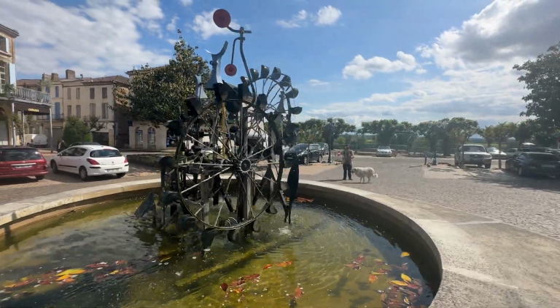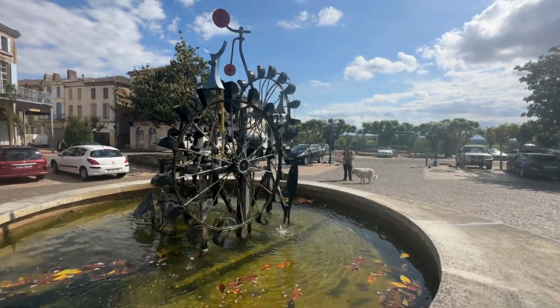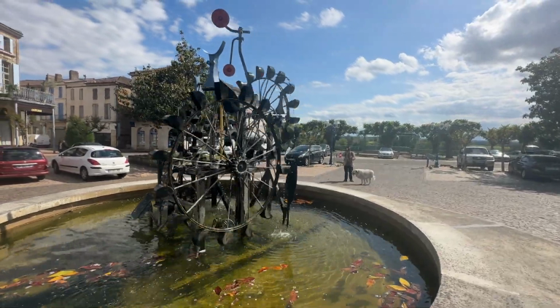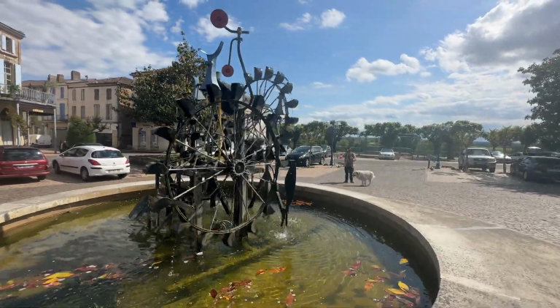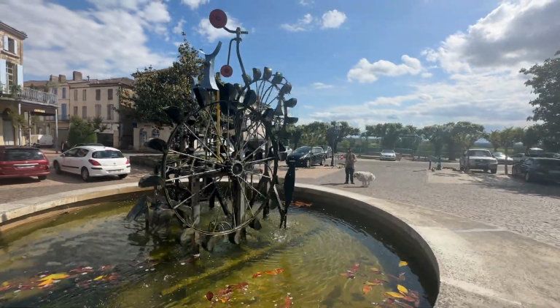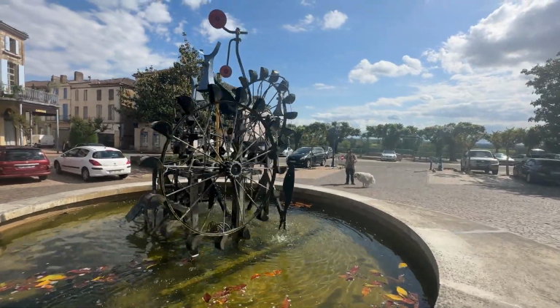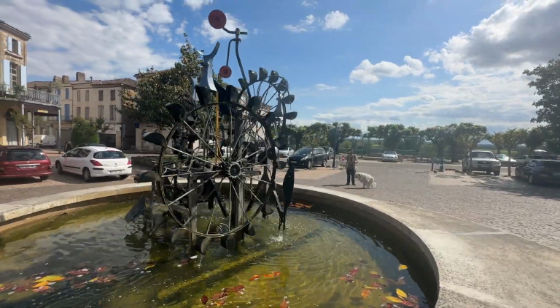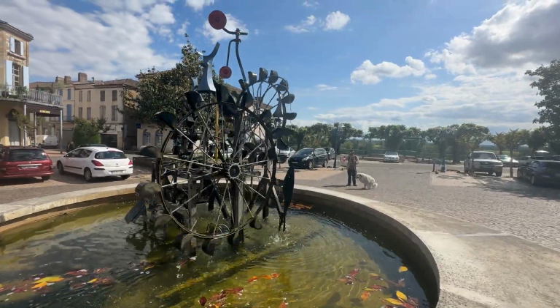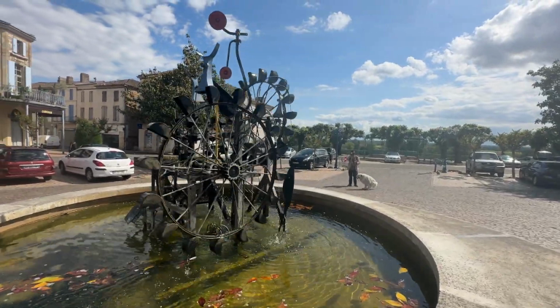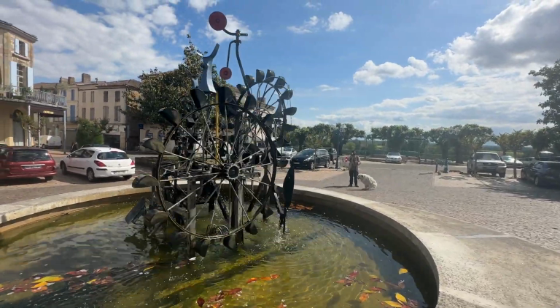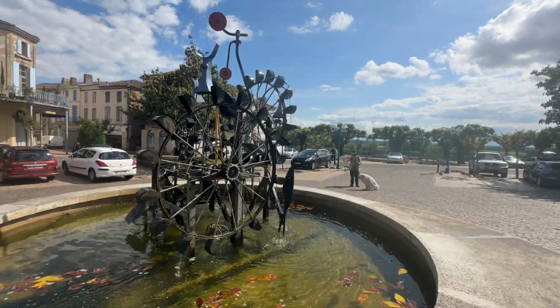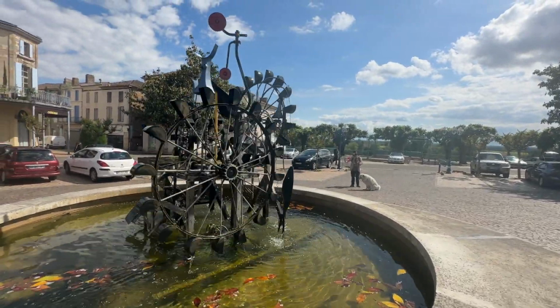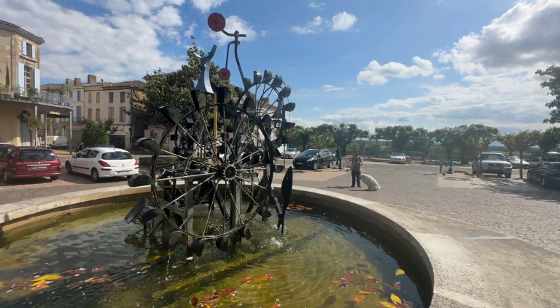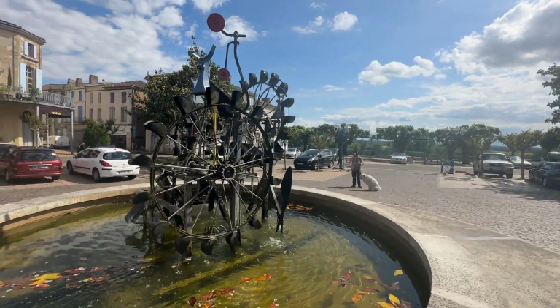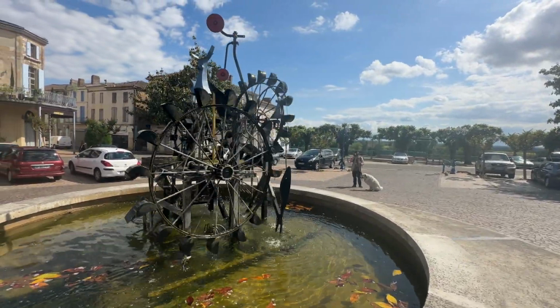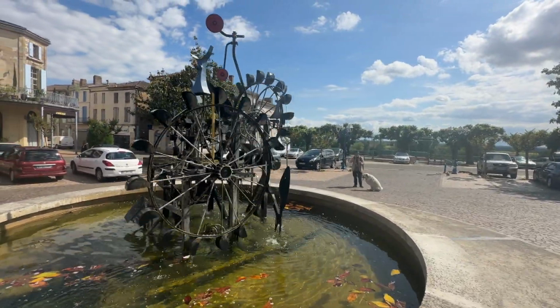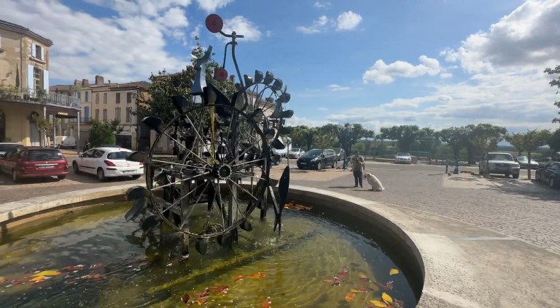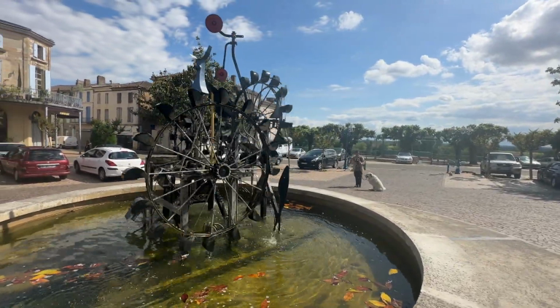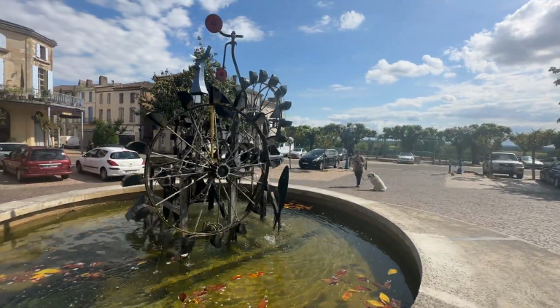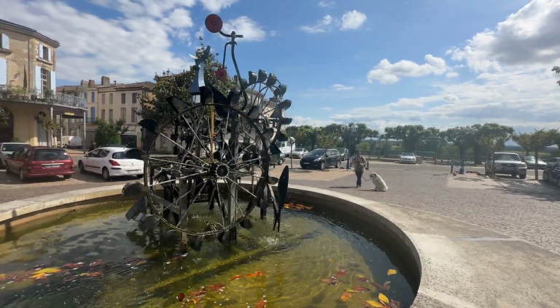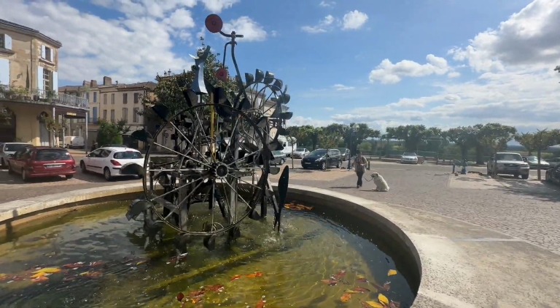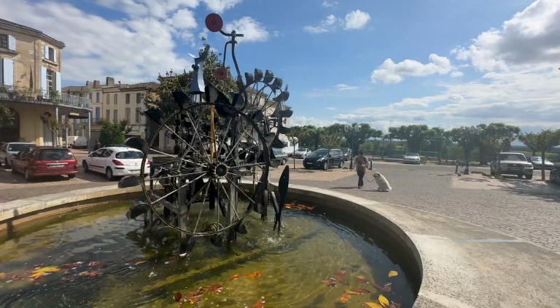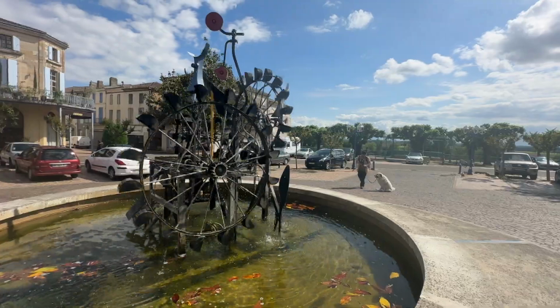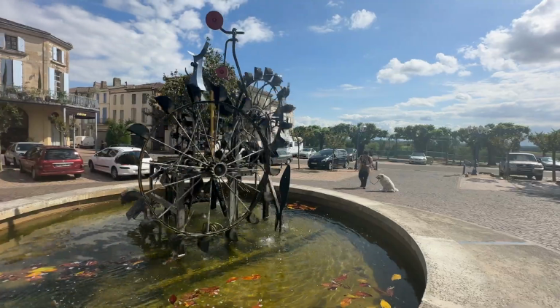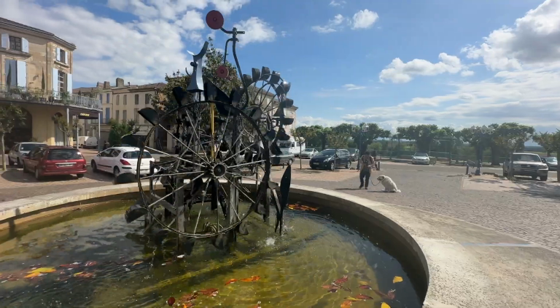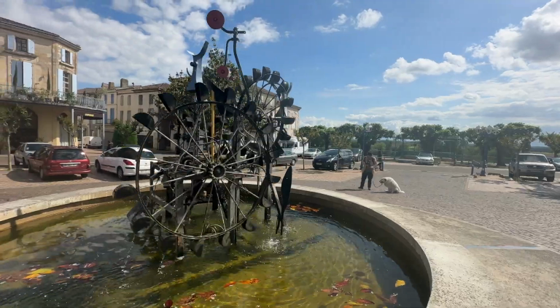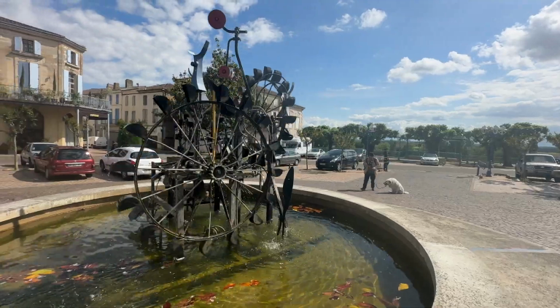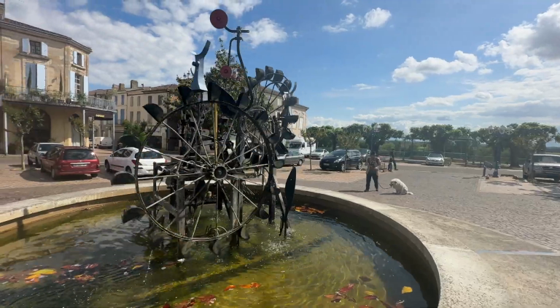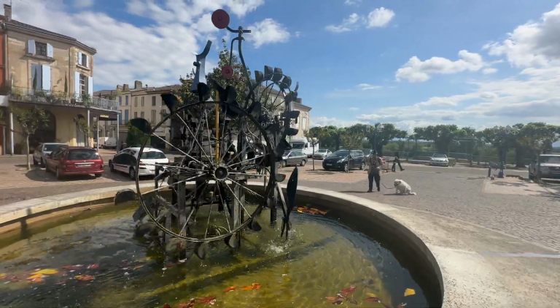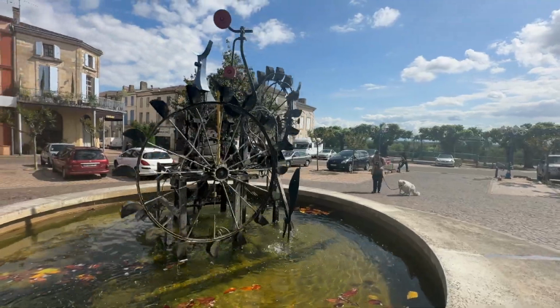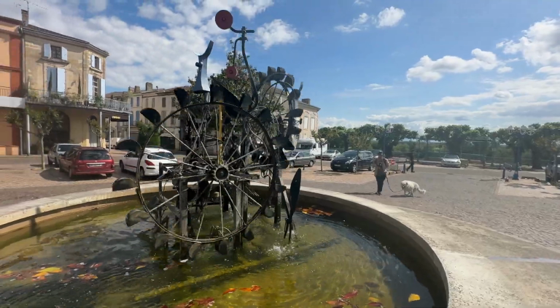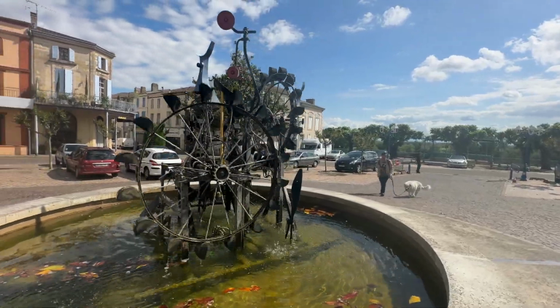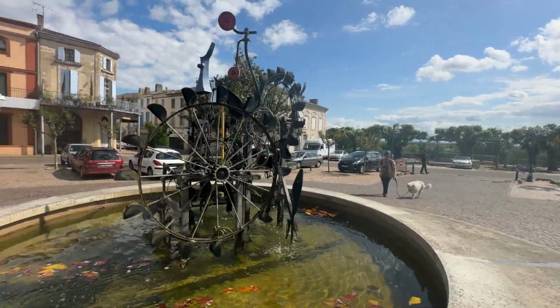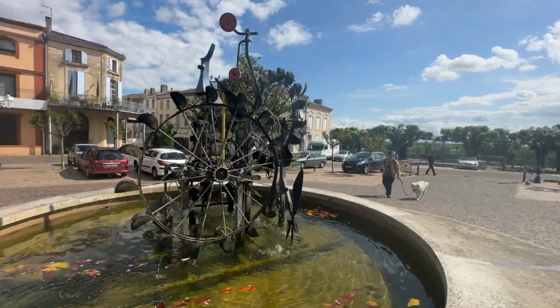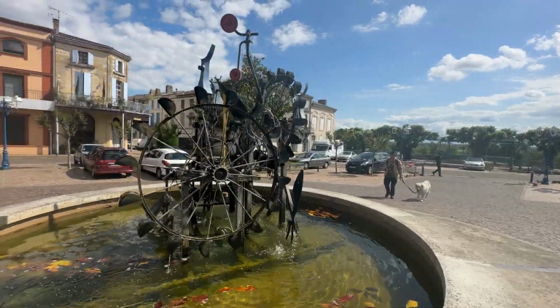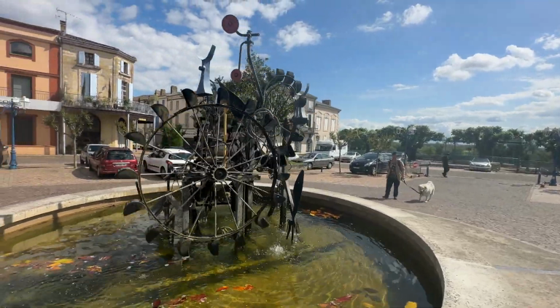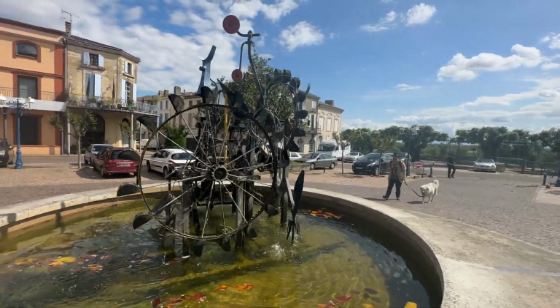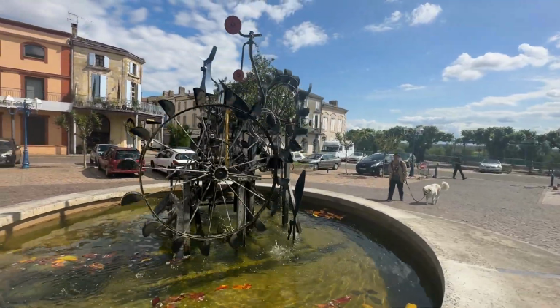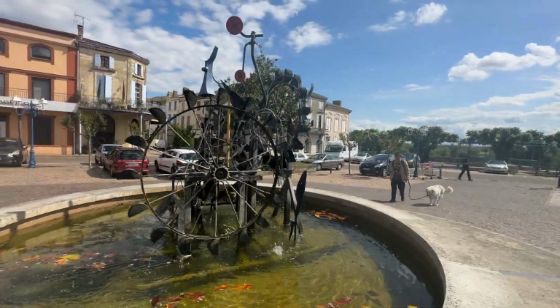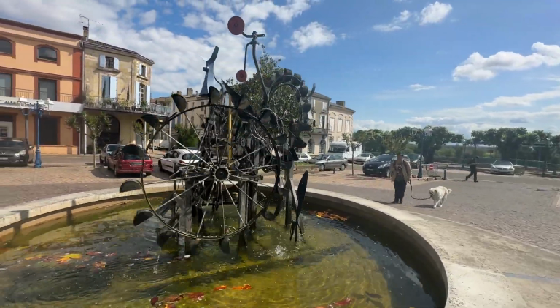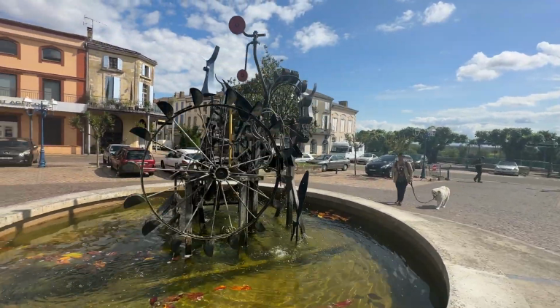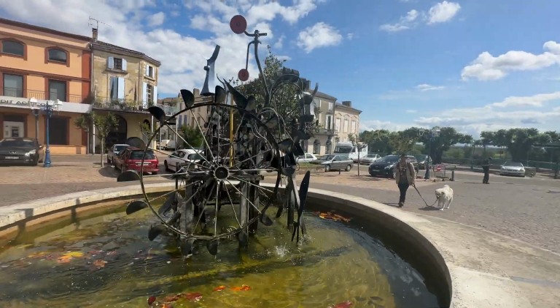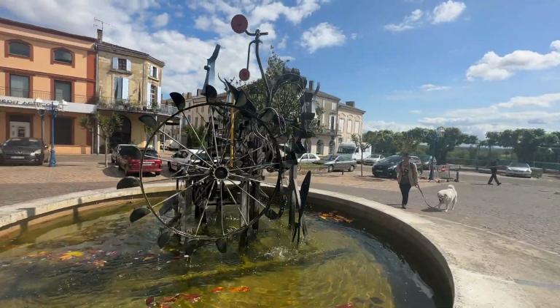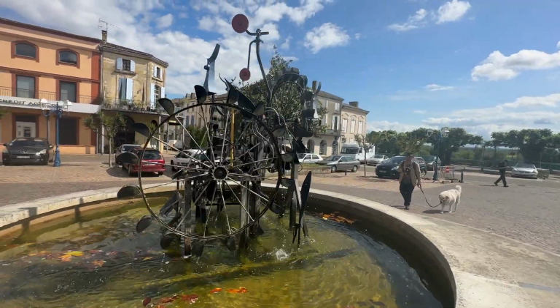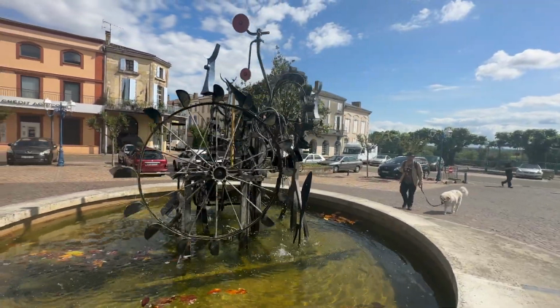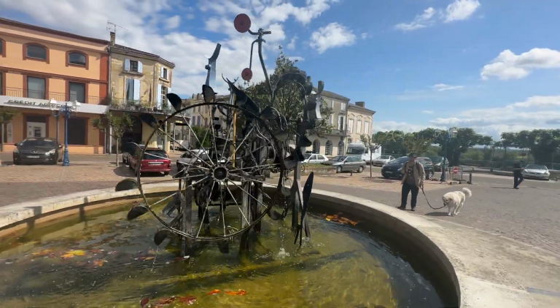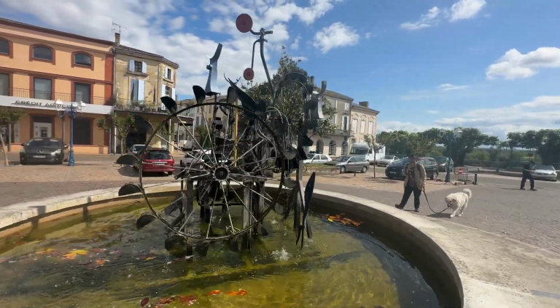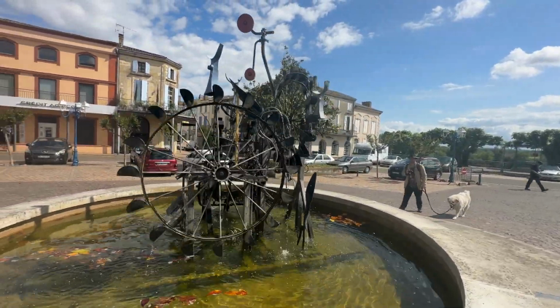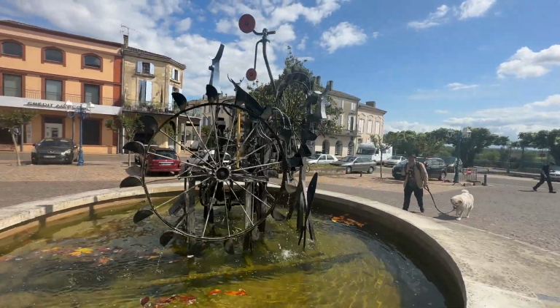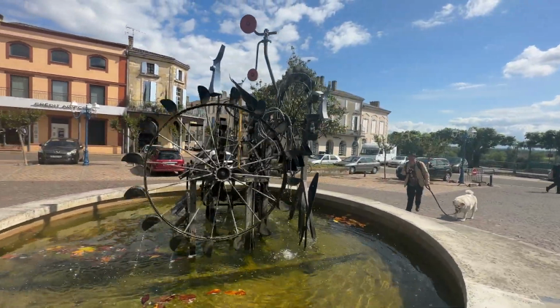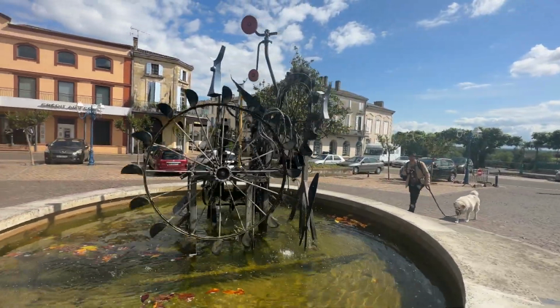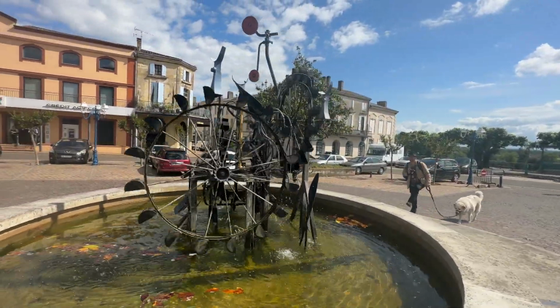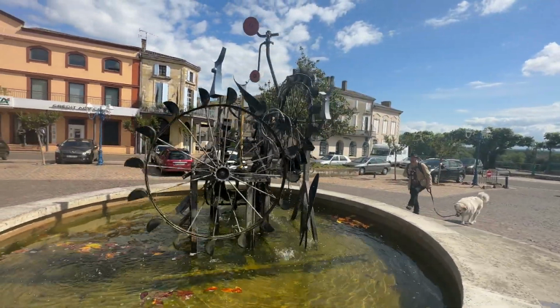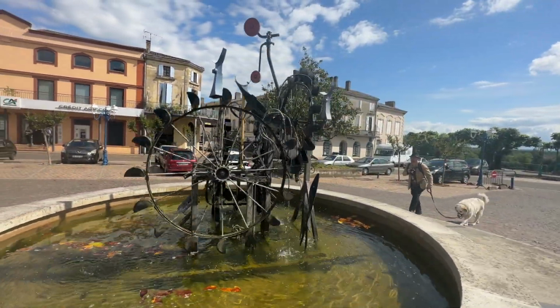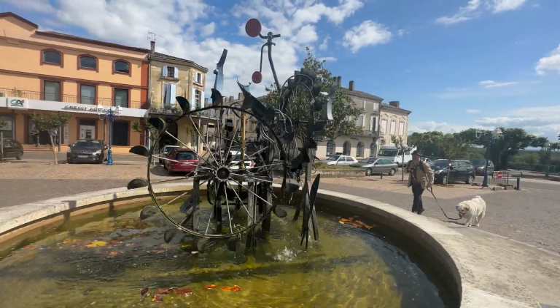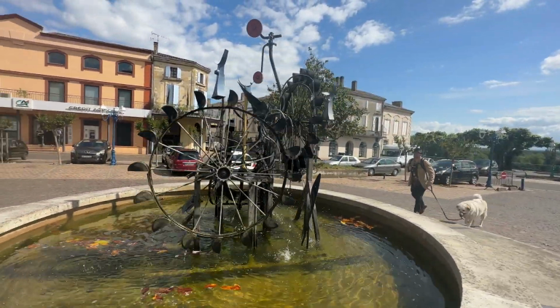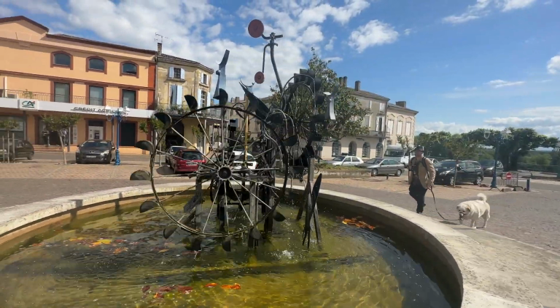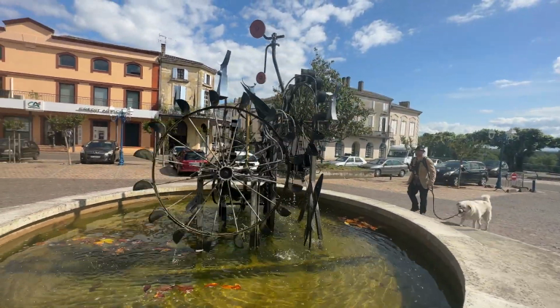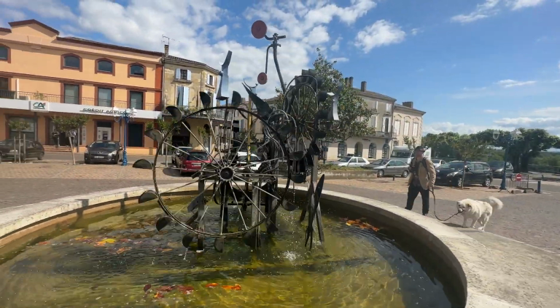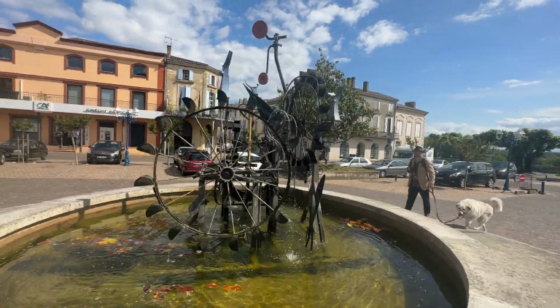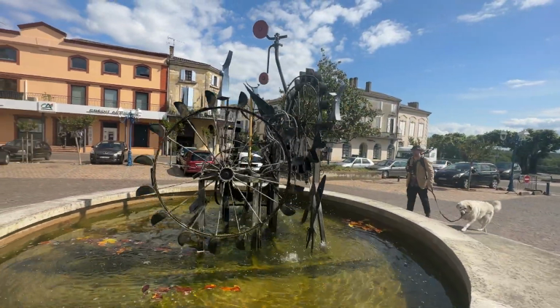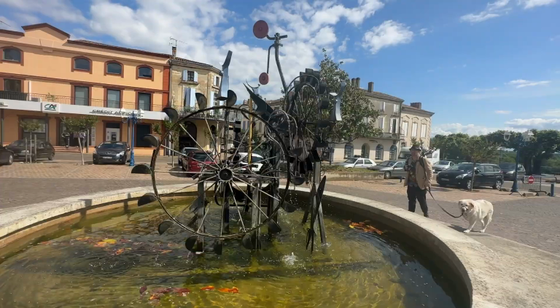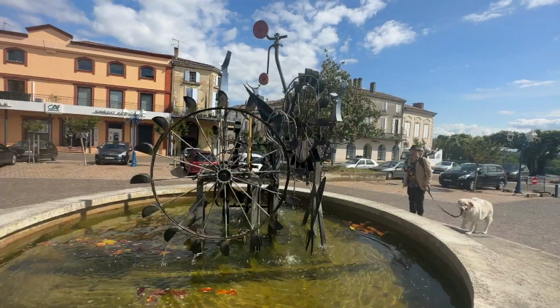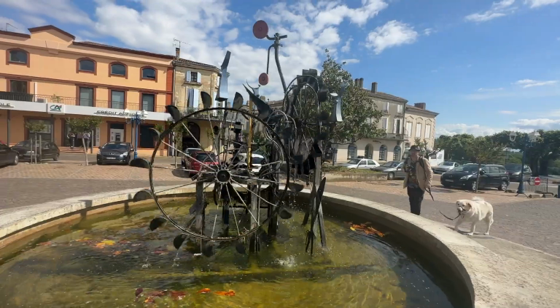I told Jay a few days ago he could use my camera when I get him to hold it for me, which happens a lot. And he hasn't stopped taking pictures of me since.